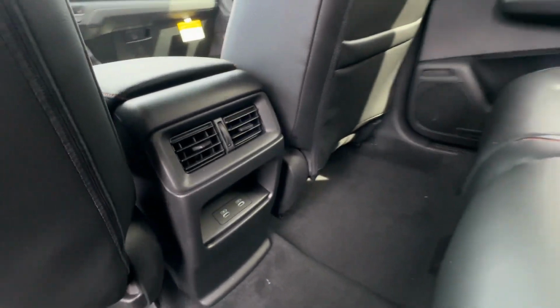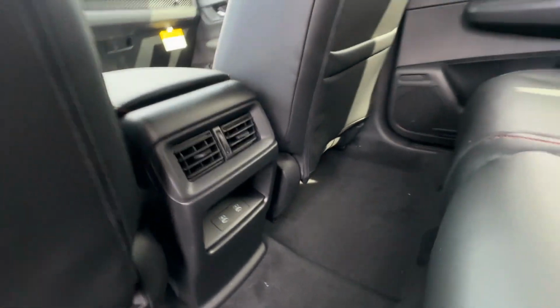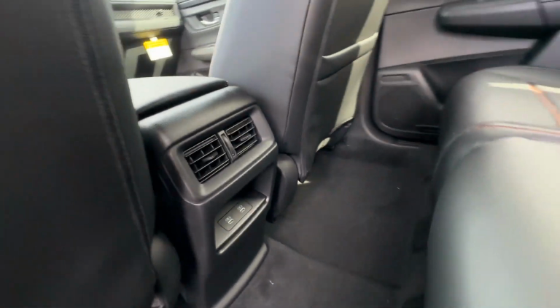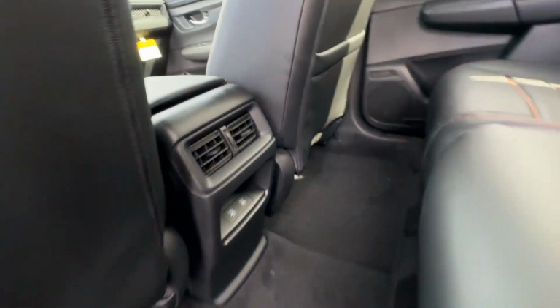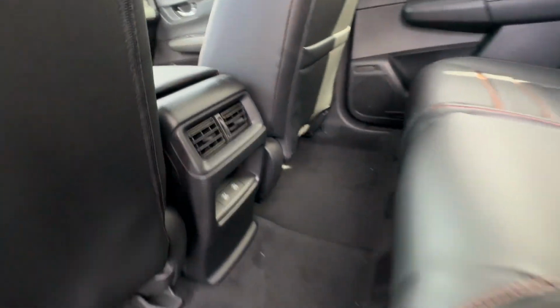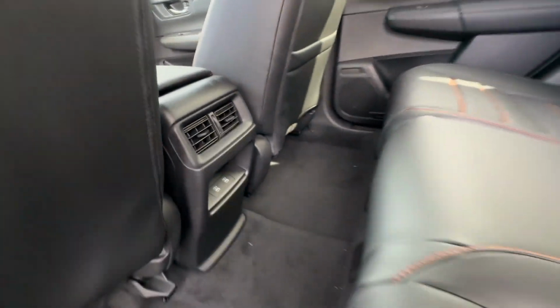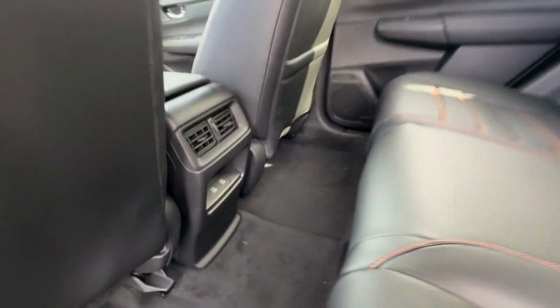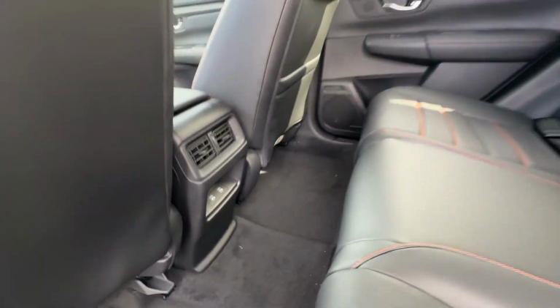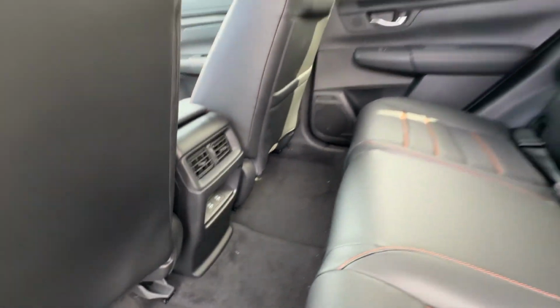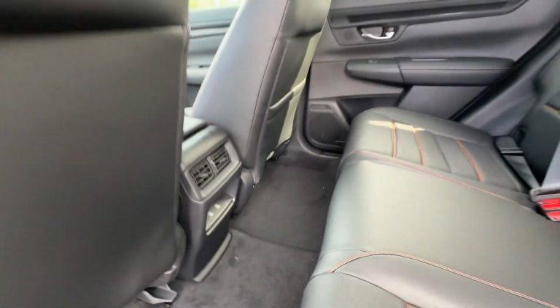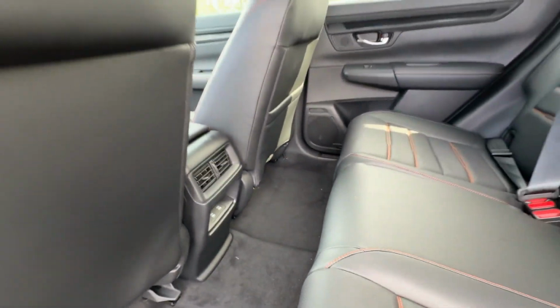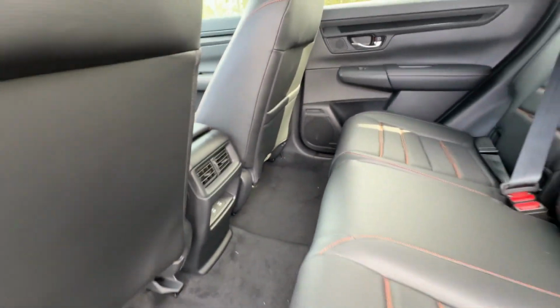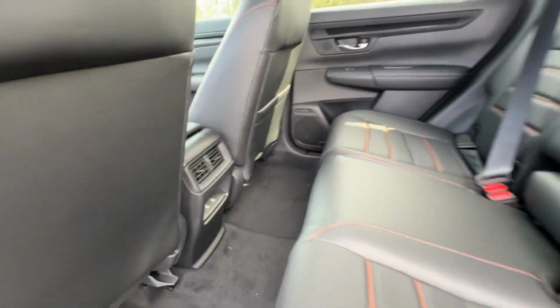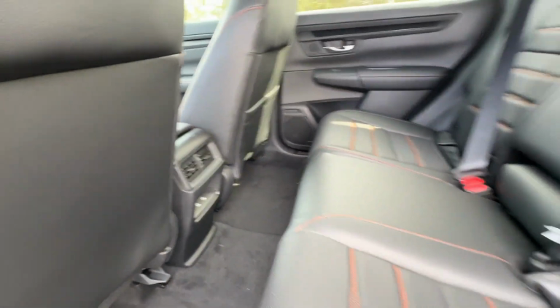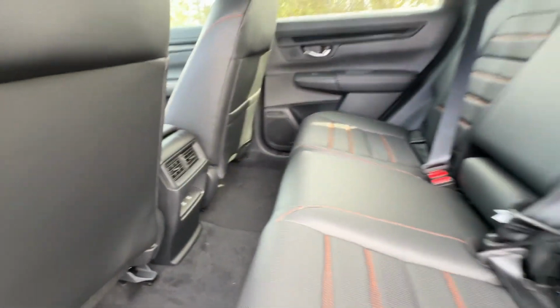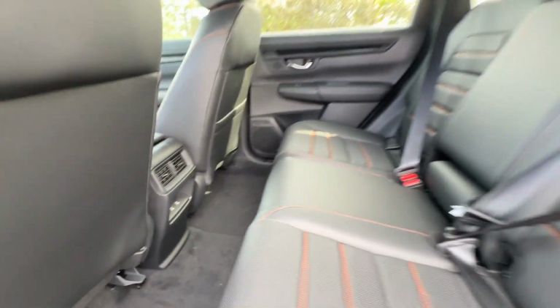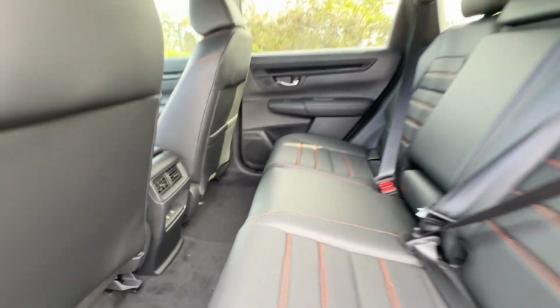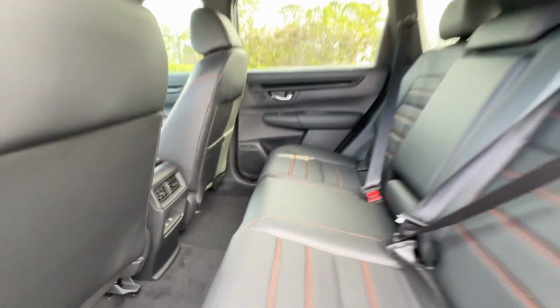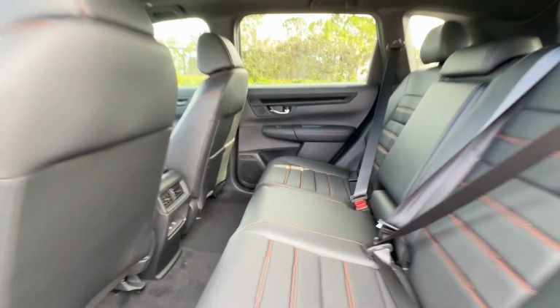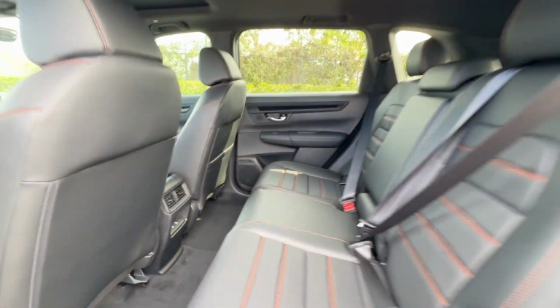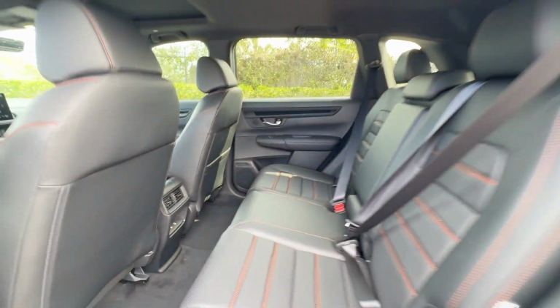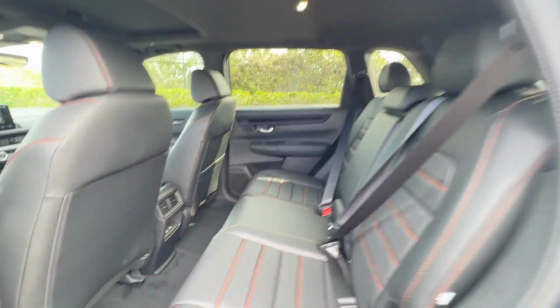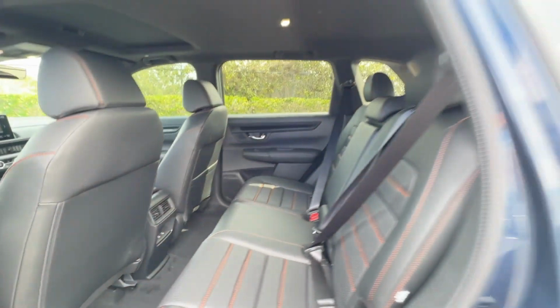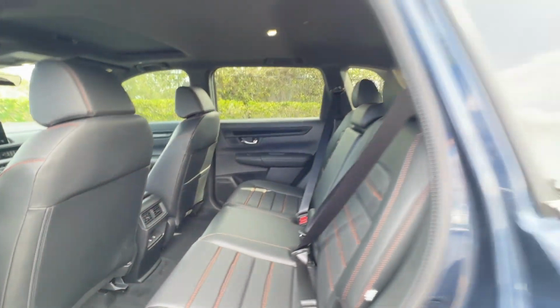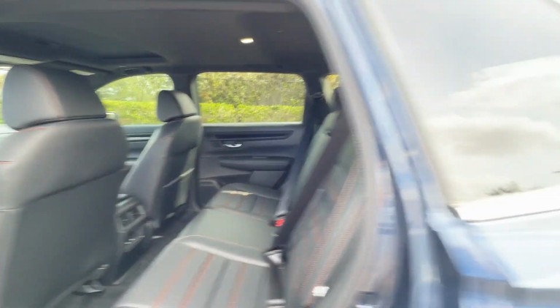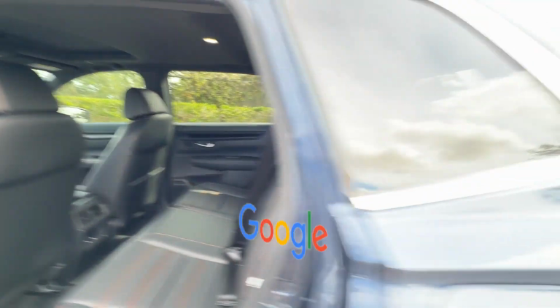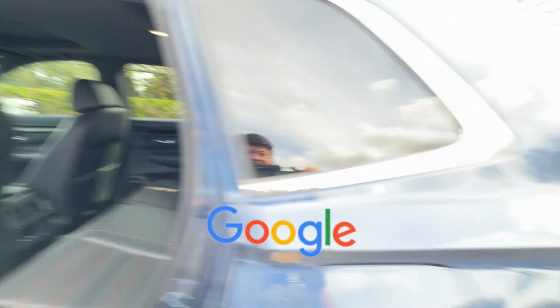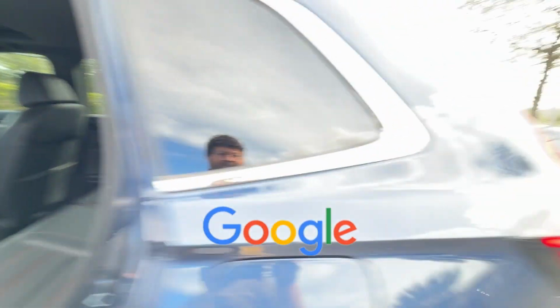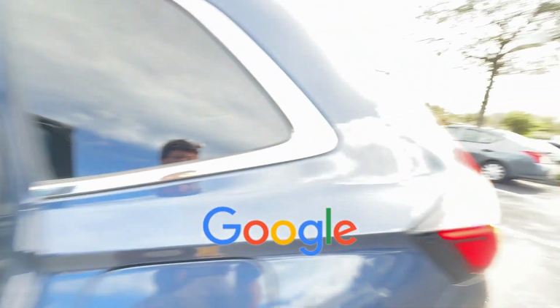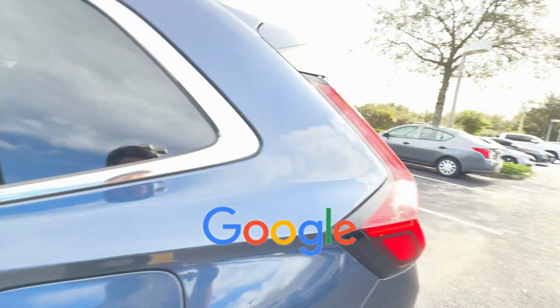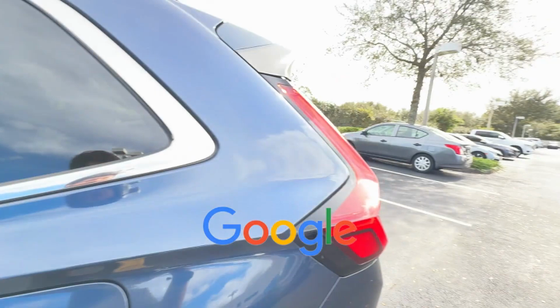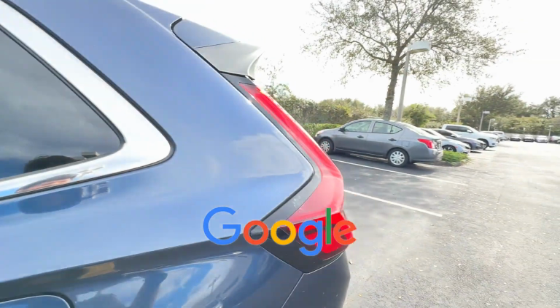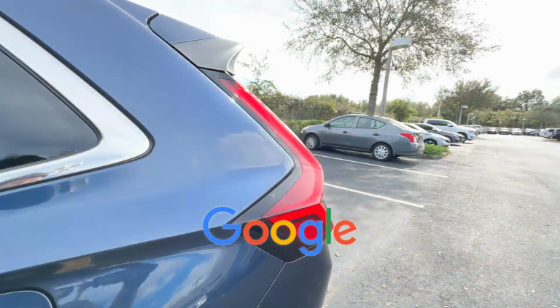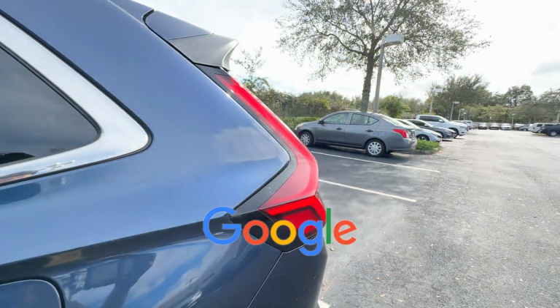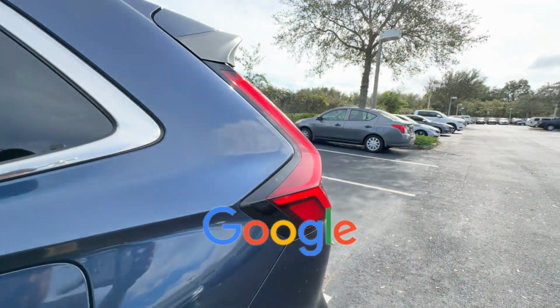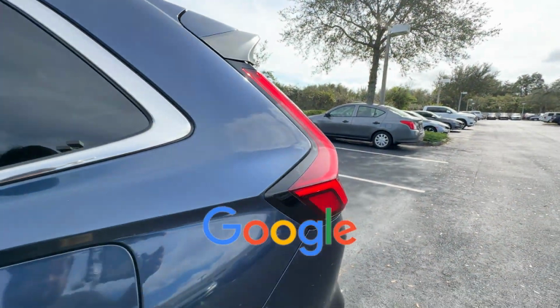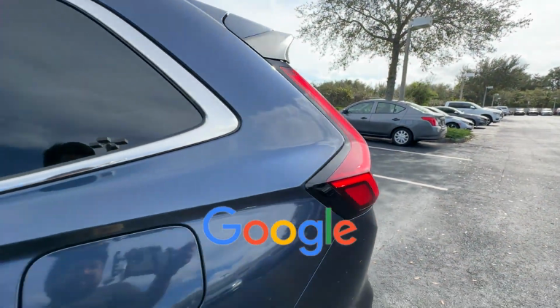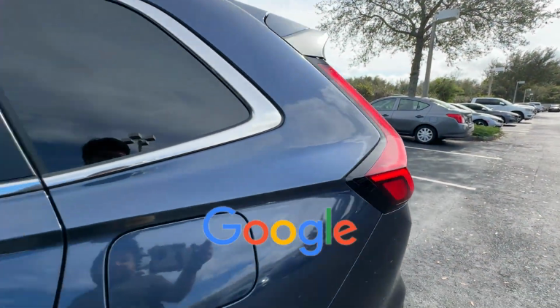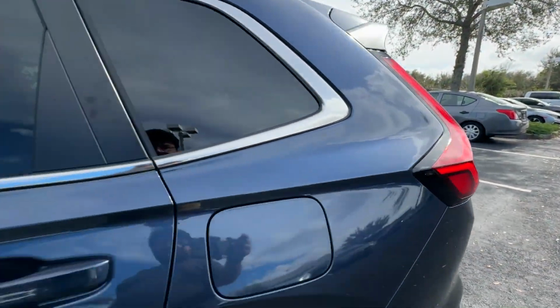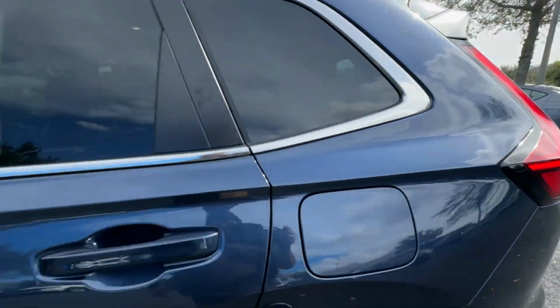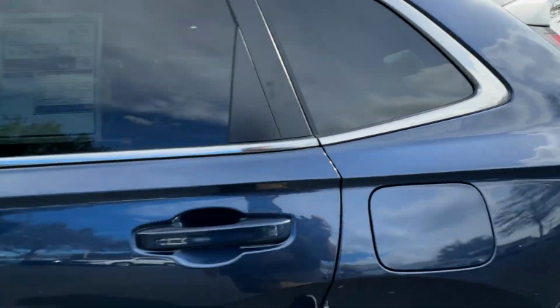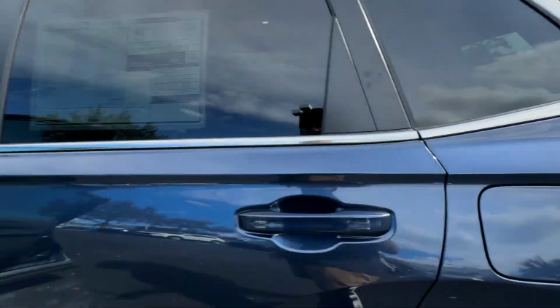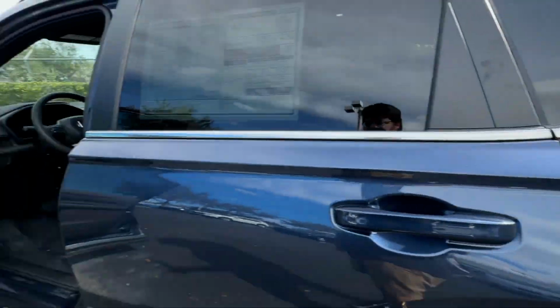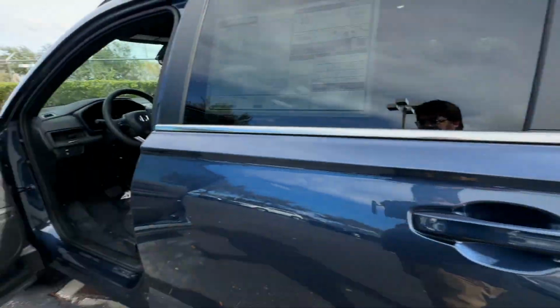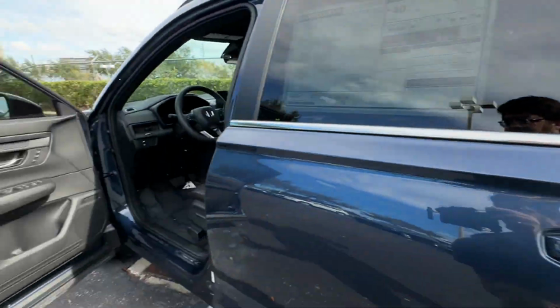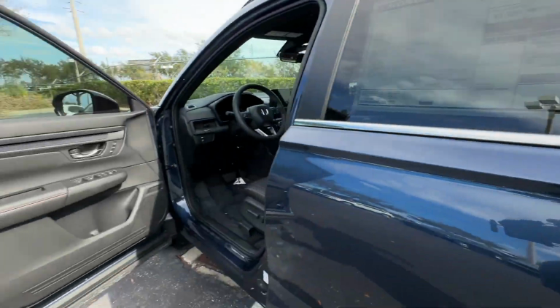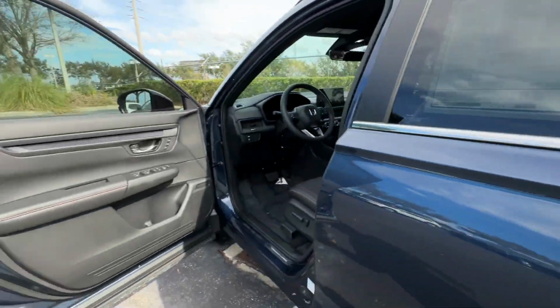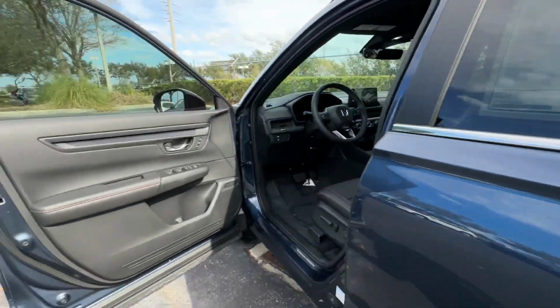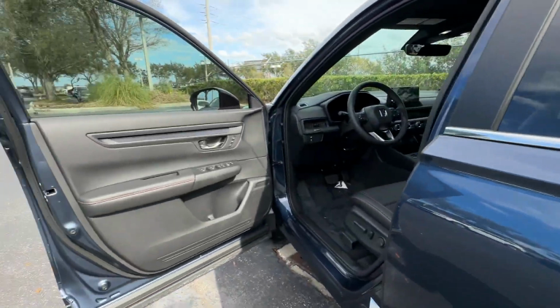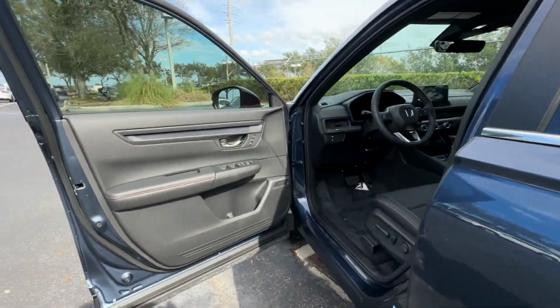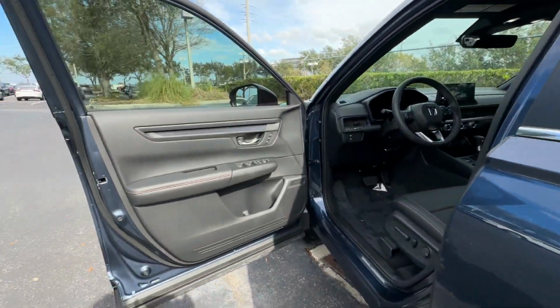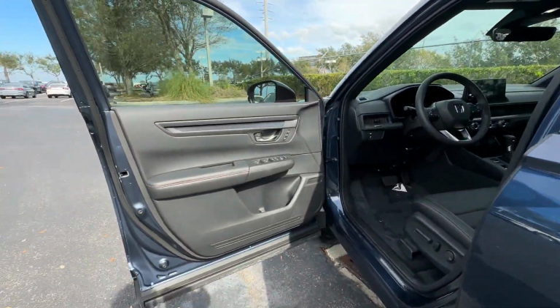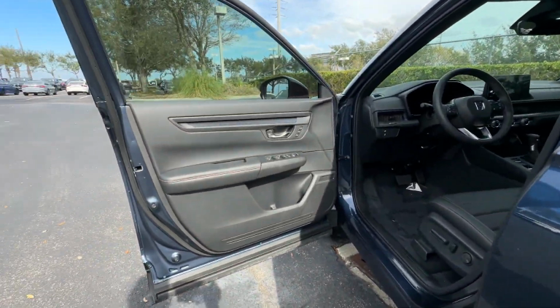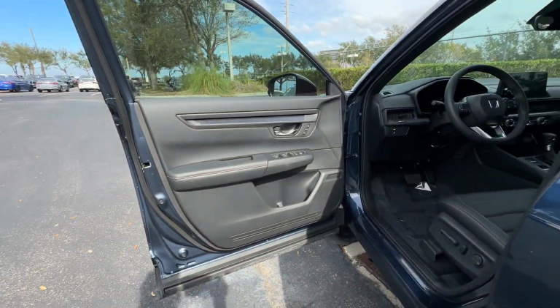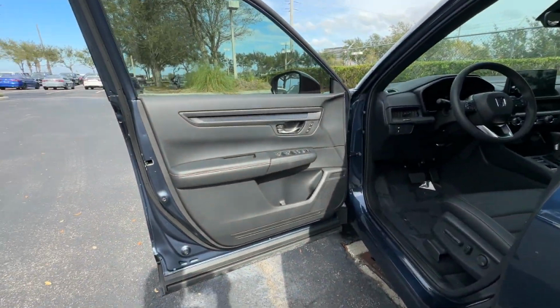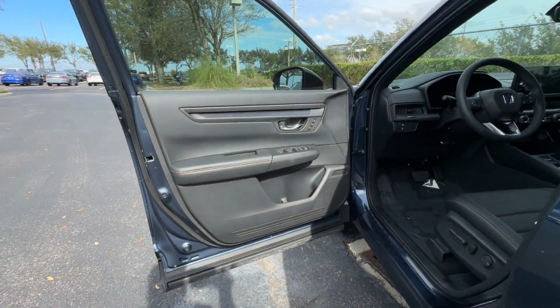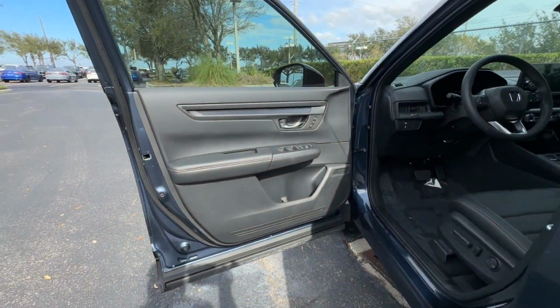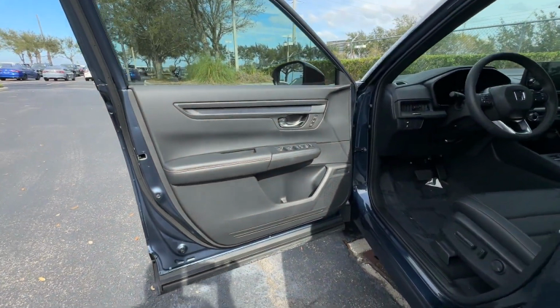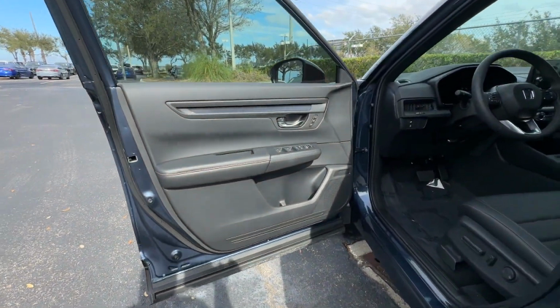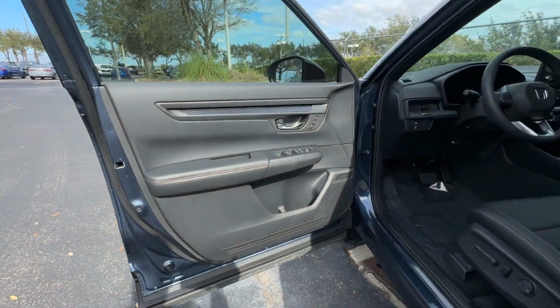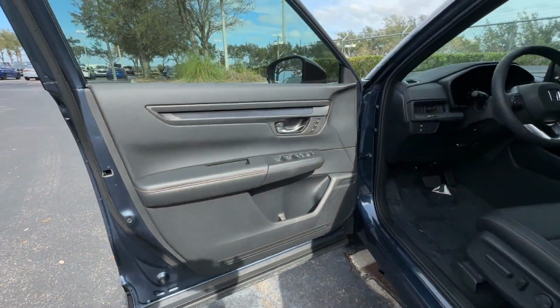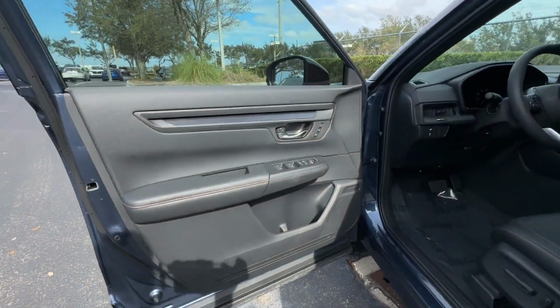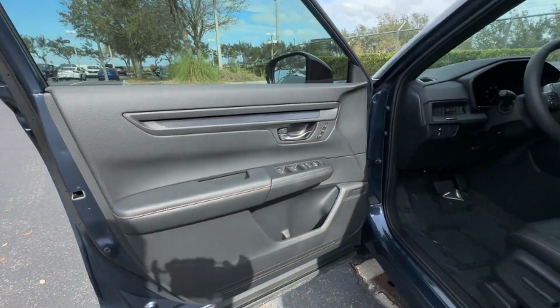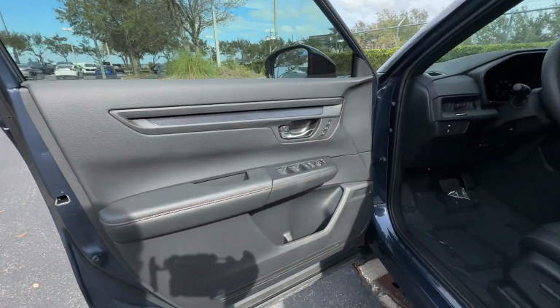Pass-Through Rear Seat. This is a top-rated dealer. Come in now — this vehicle is ready for immediate delivery.